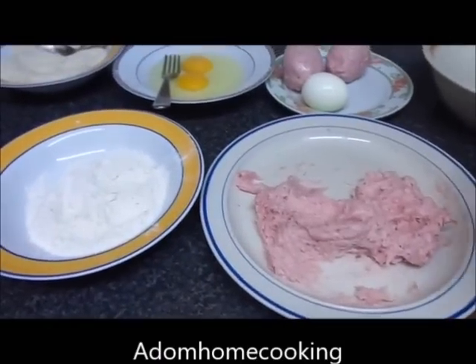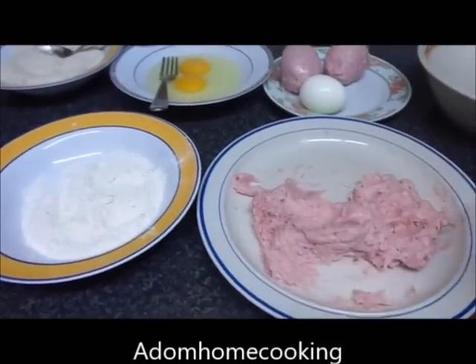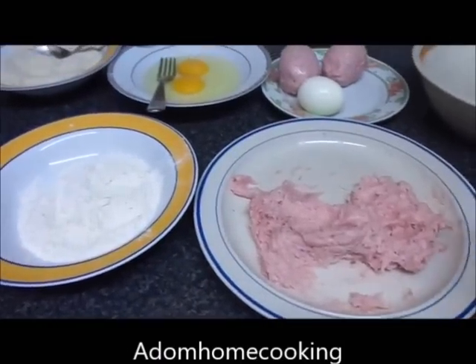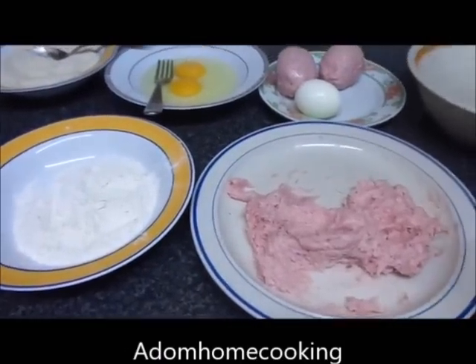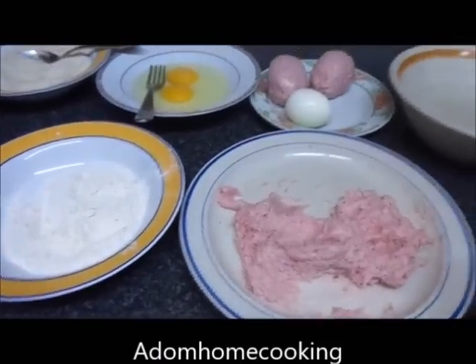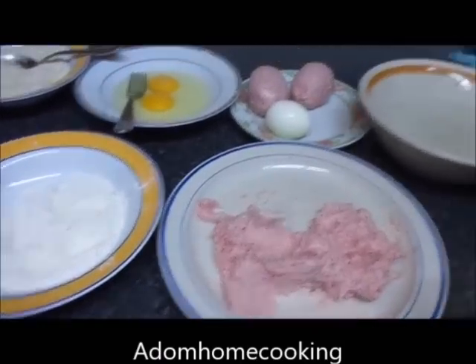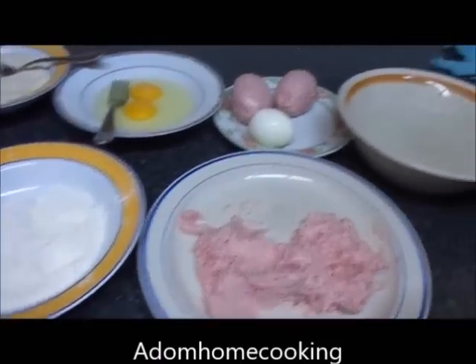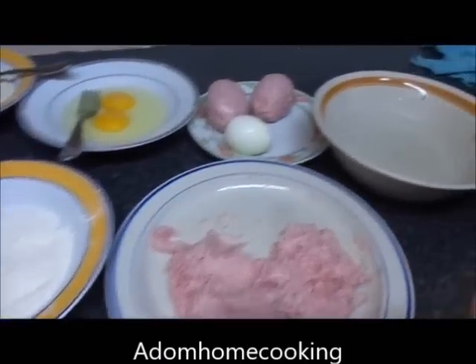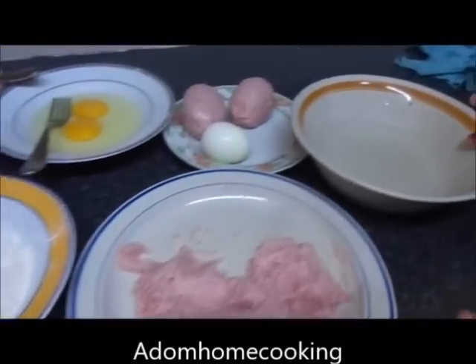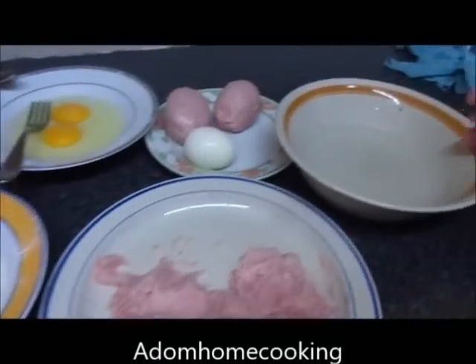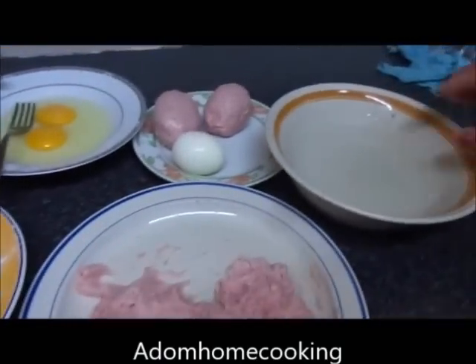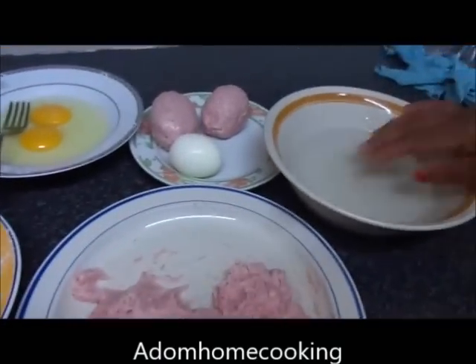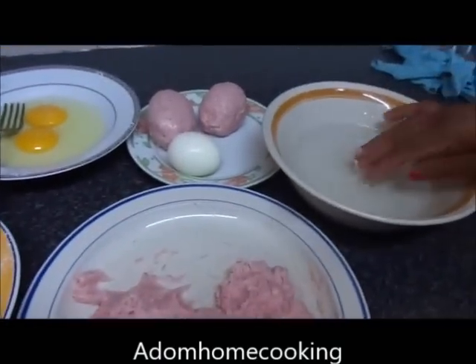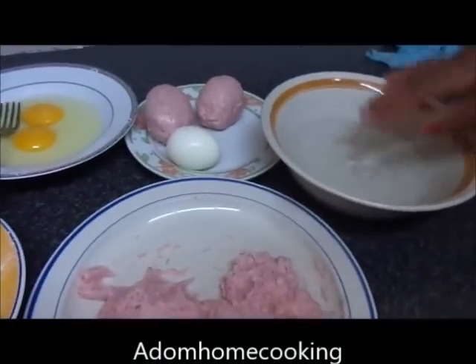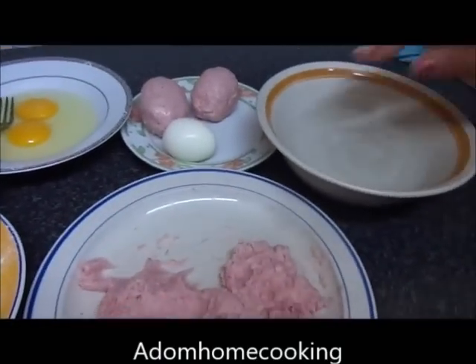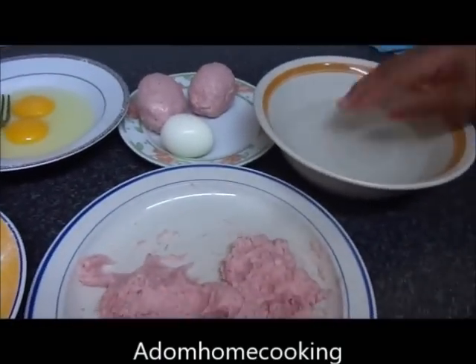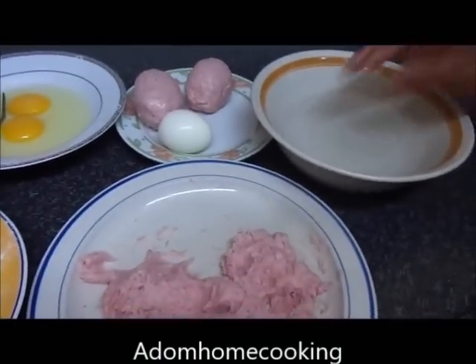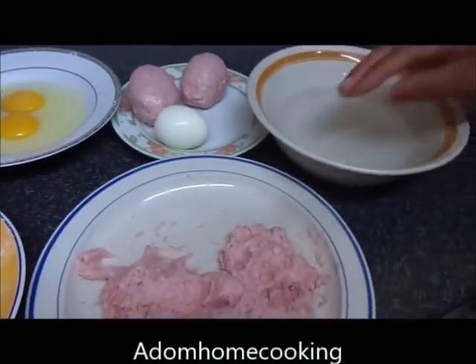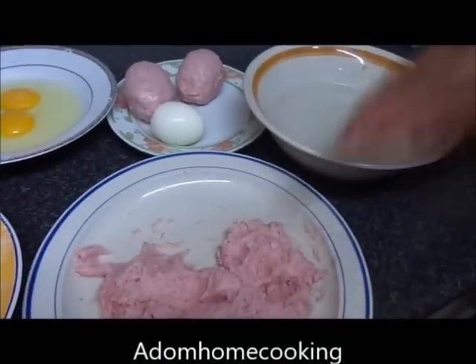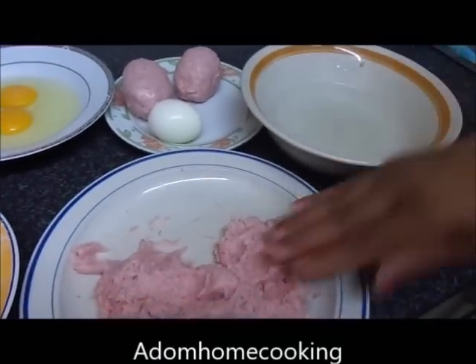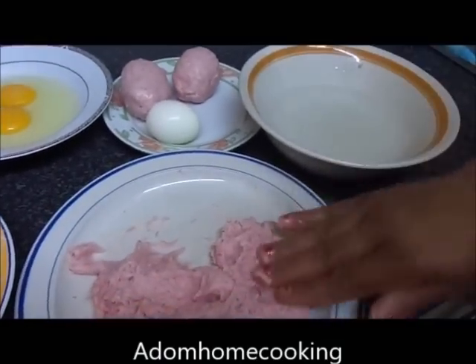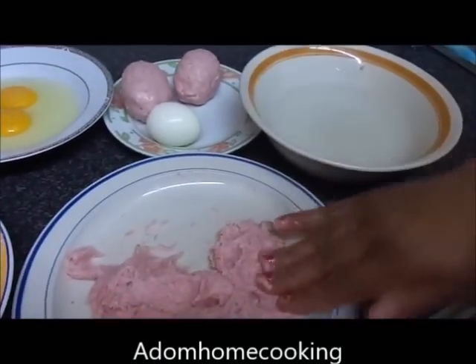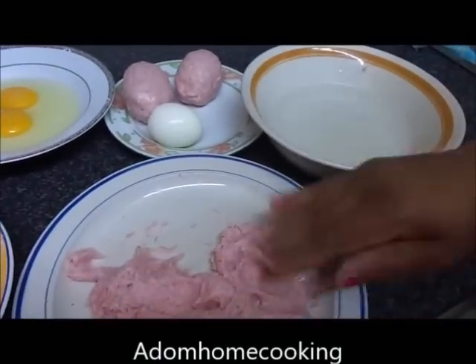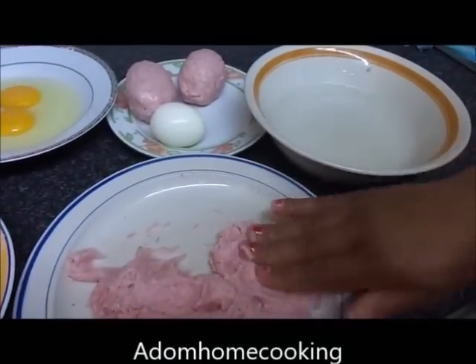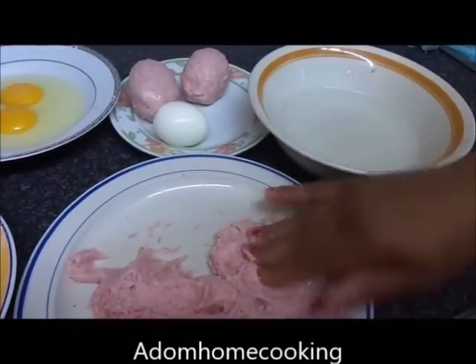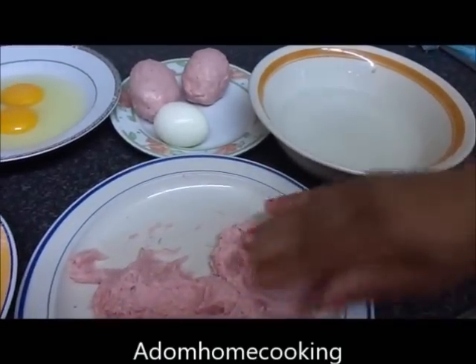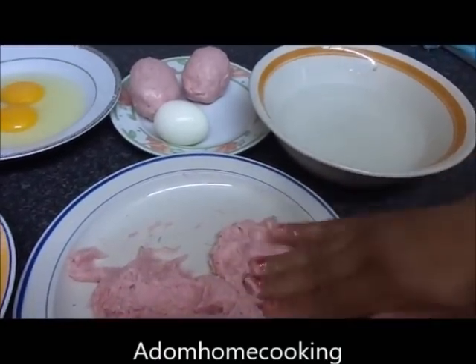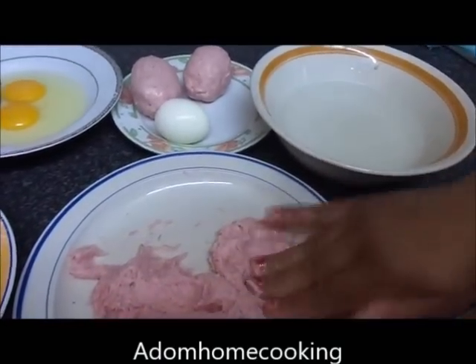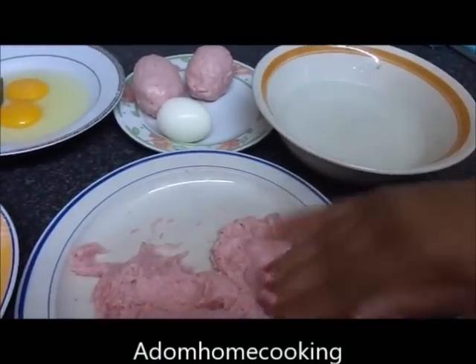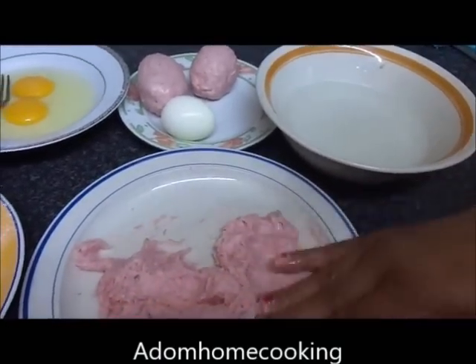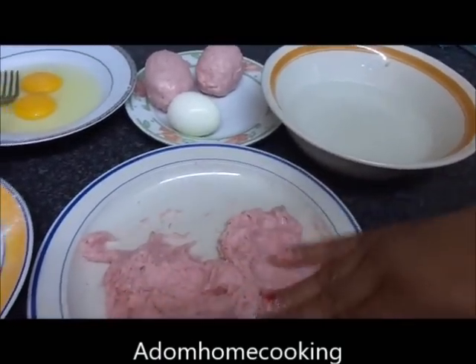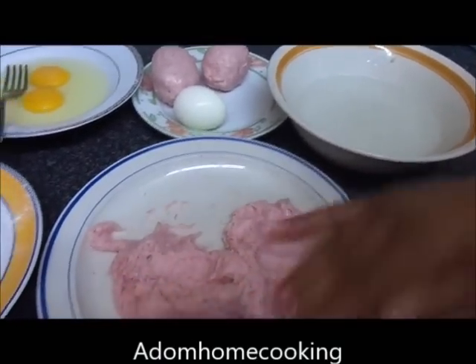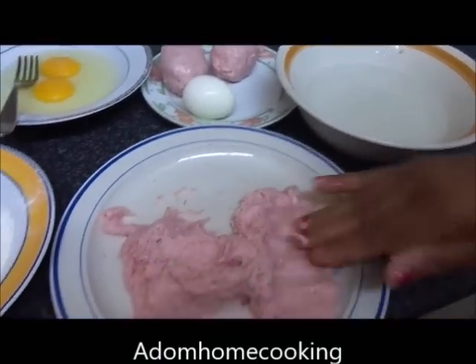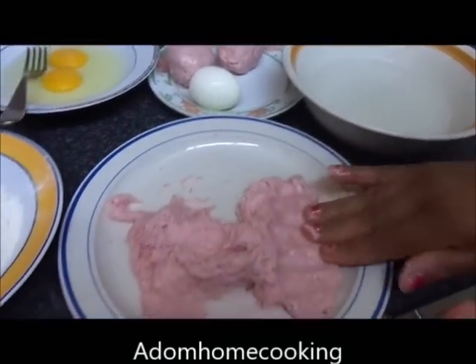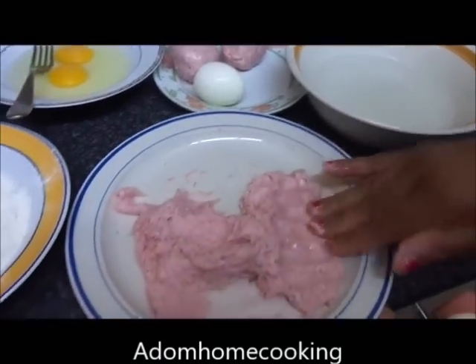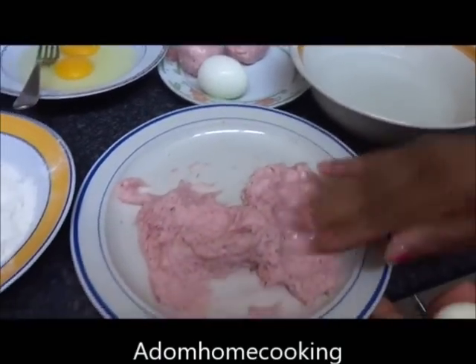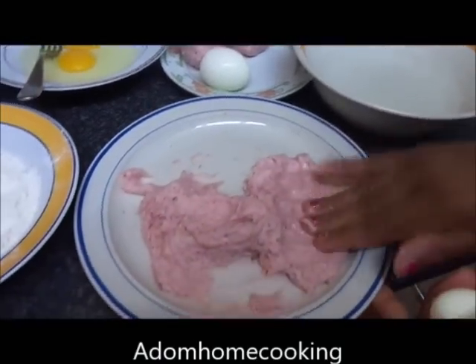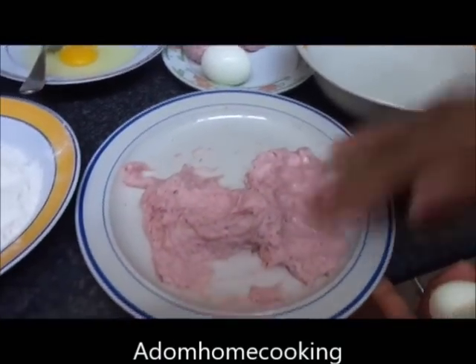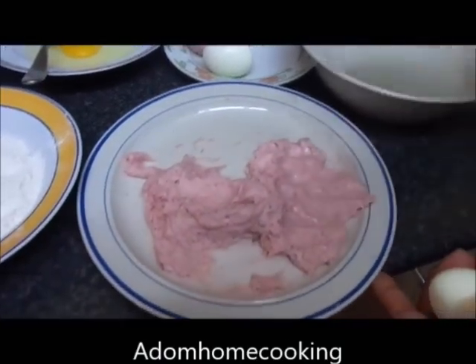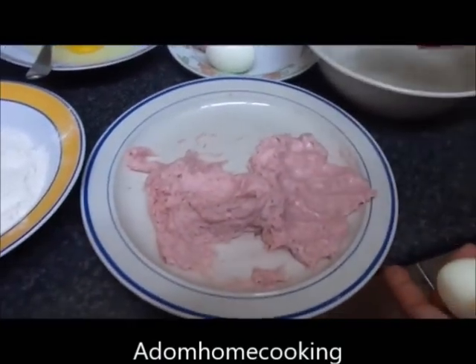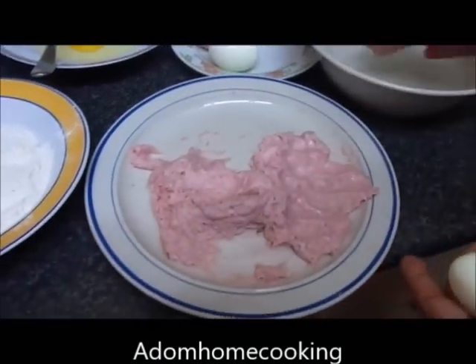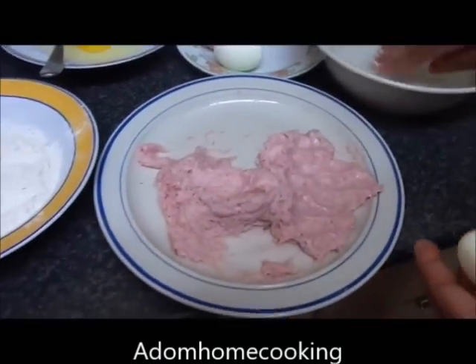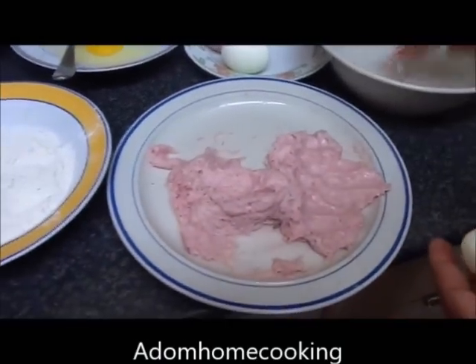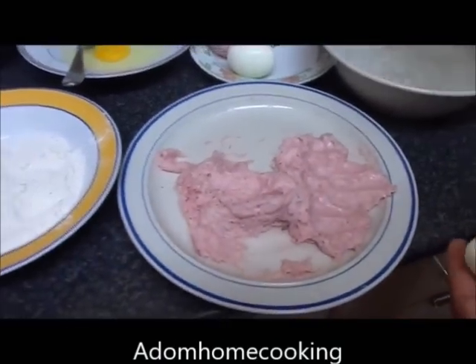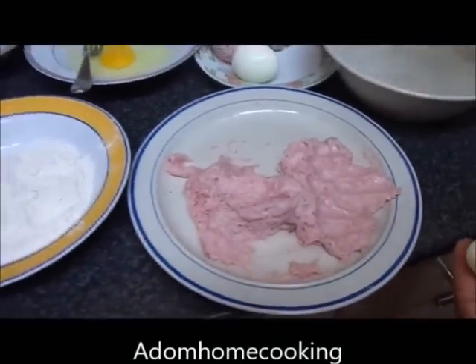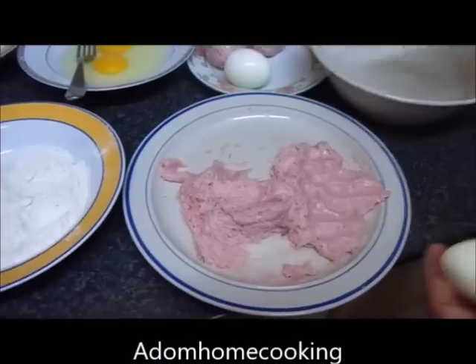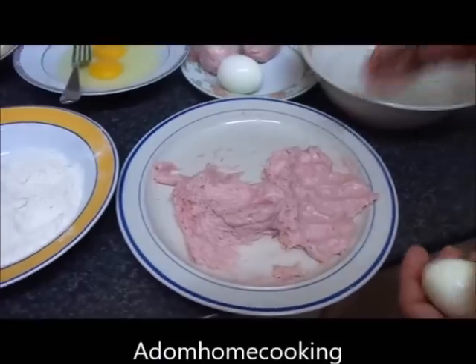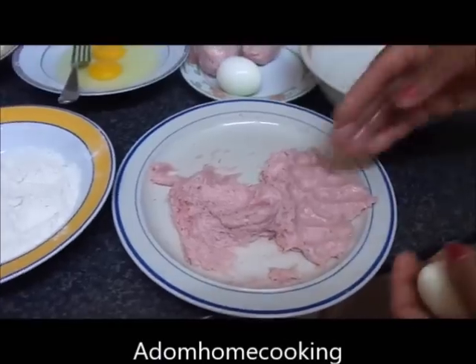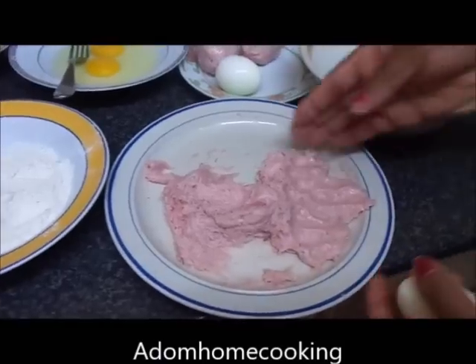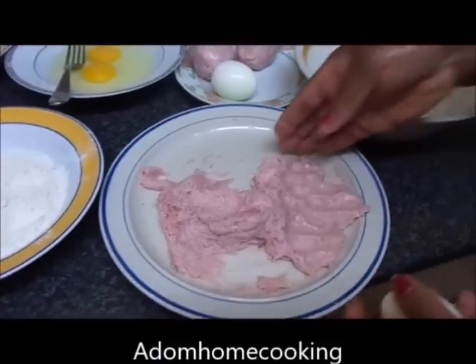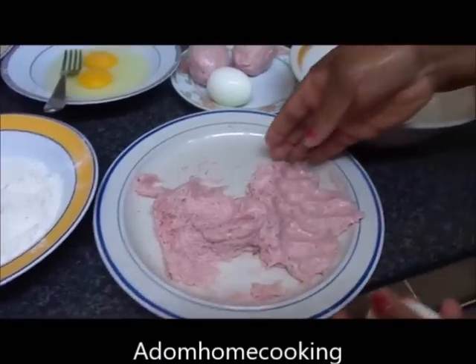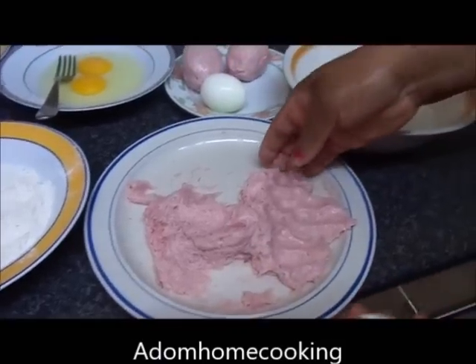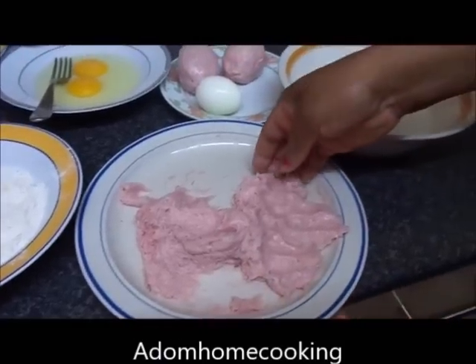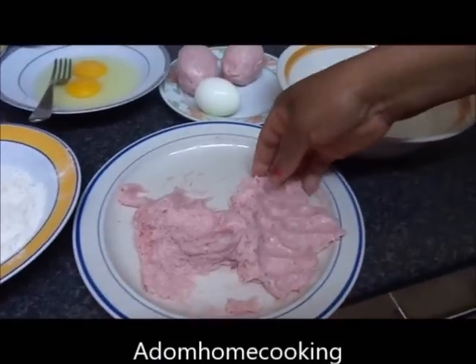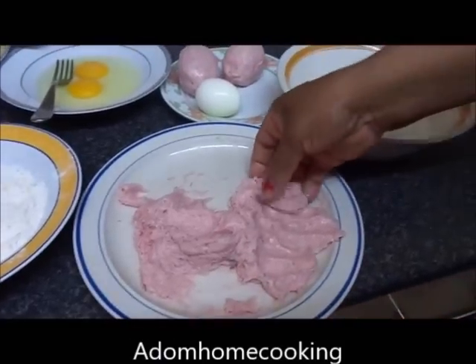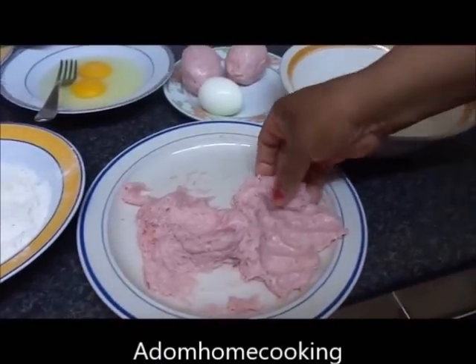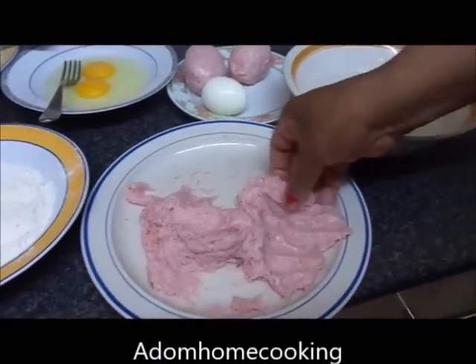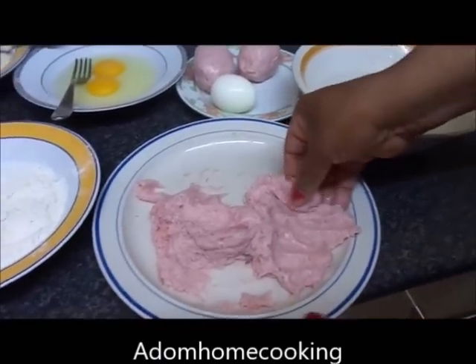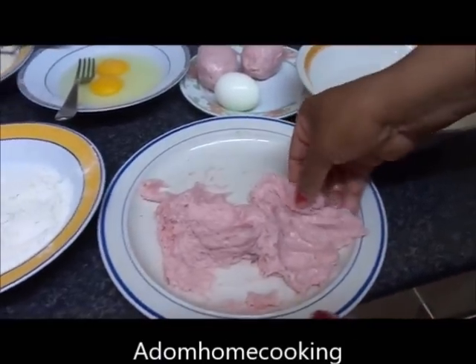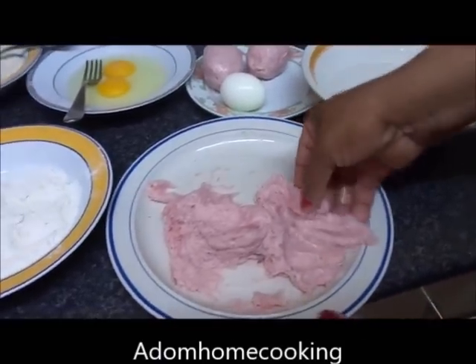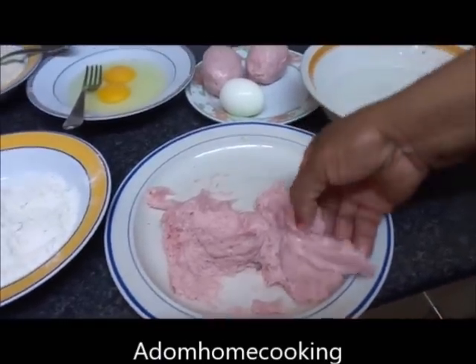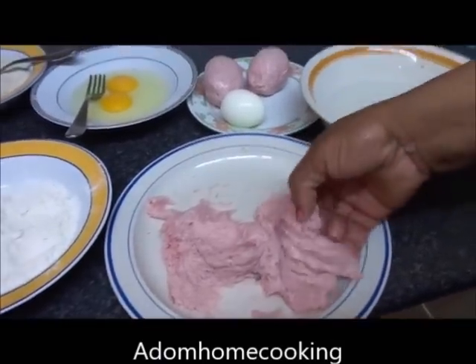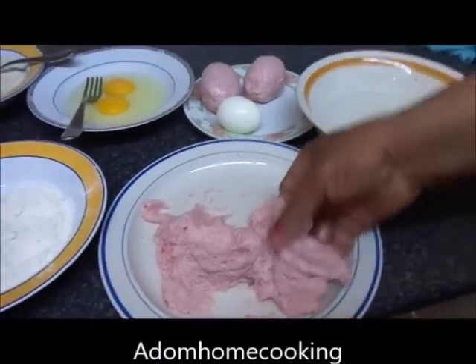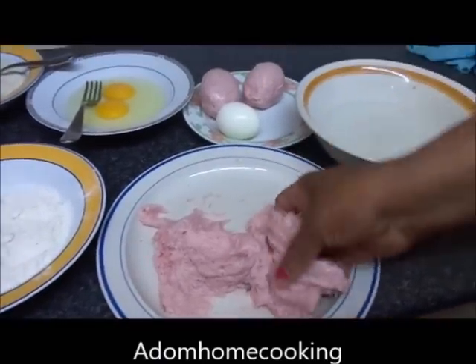Because the meat is a bit sticky, I'm going to dip my hand in water. That will help when you are handling the sausage meat so it doesn't stick to your hands.